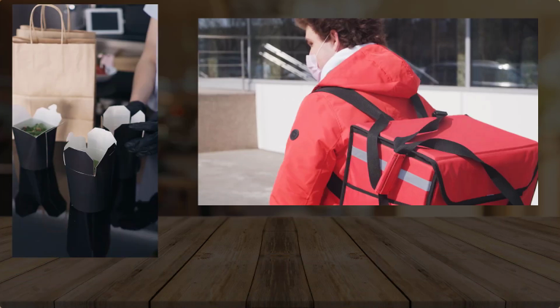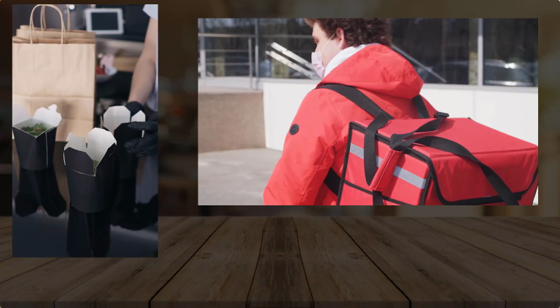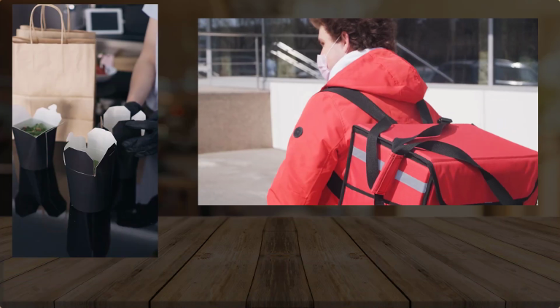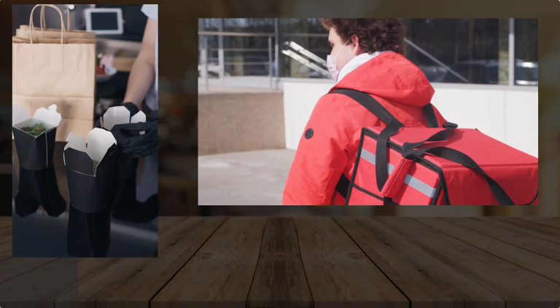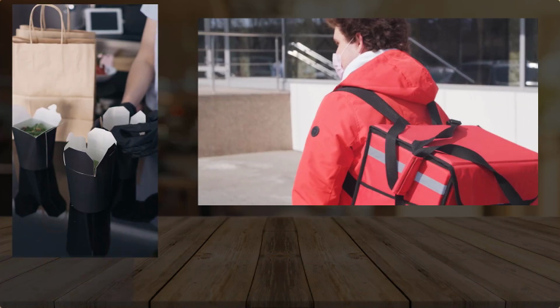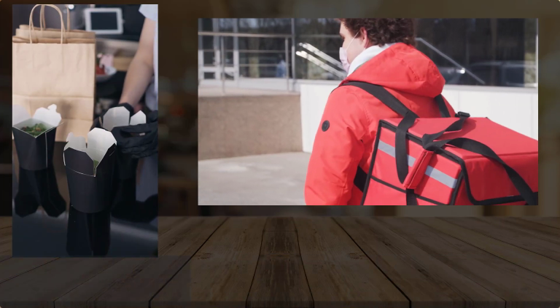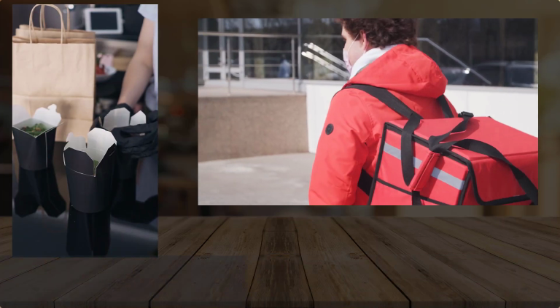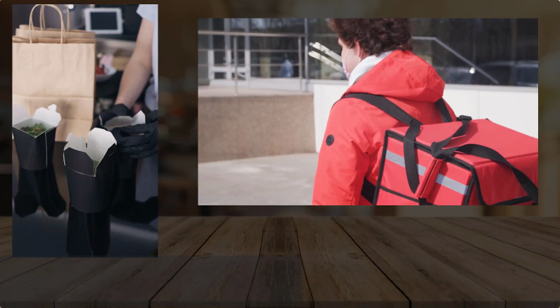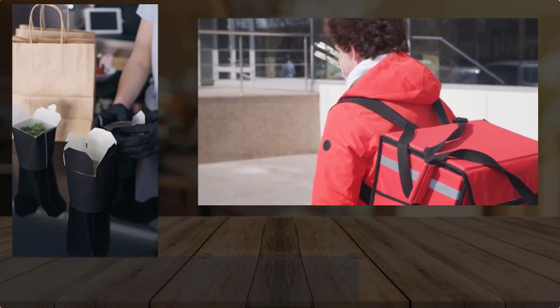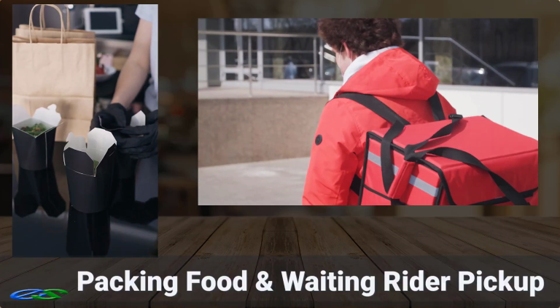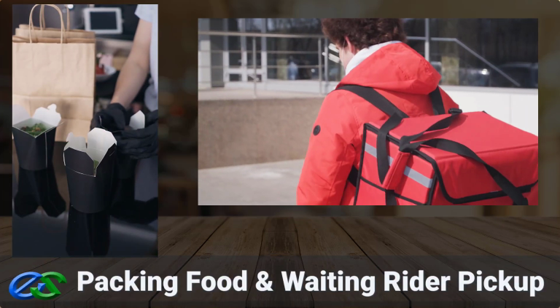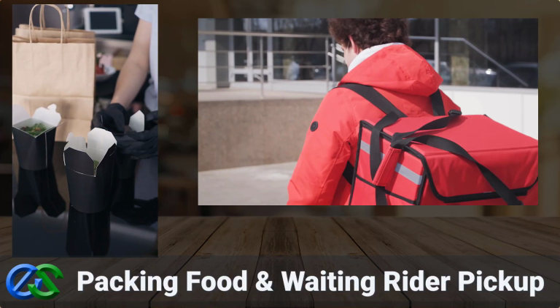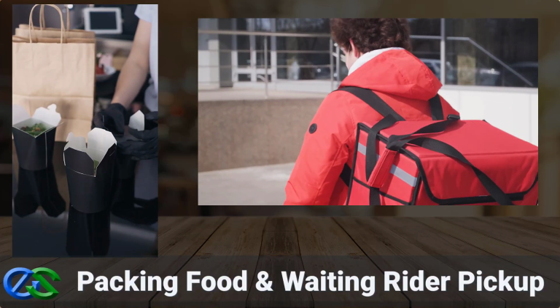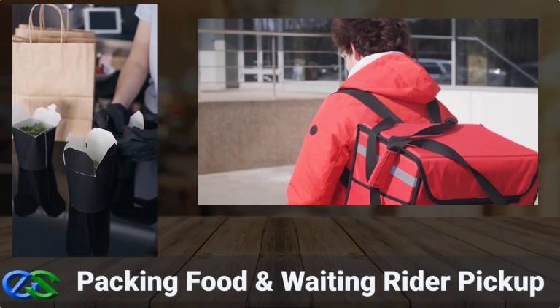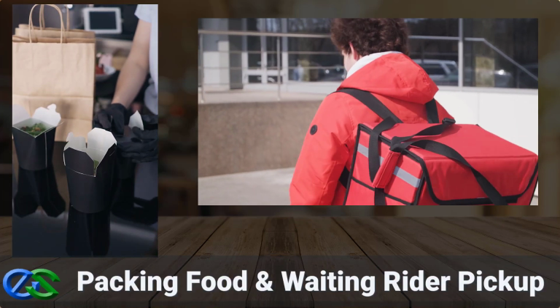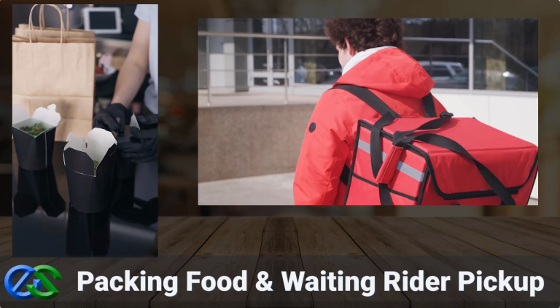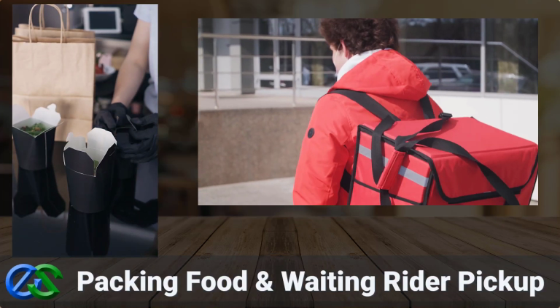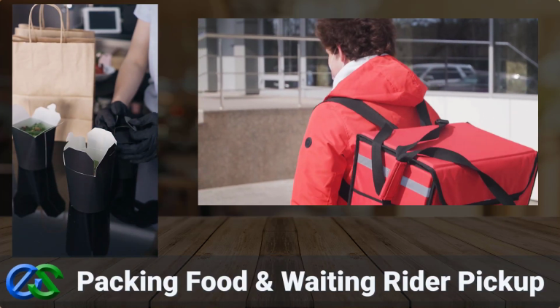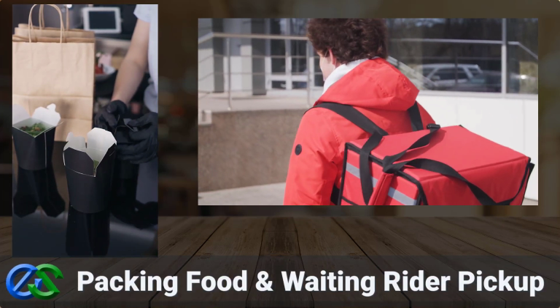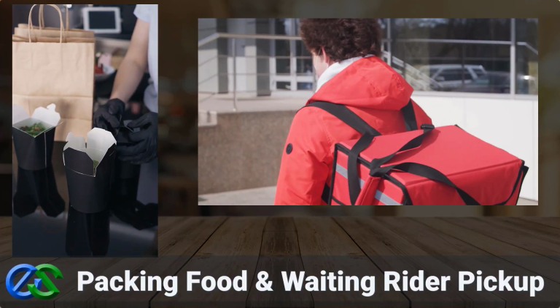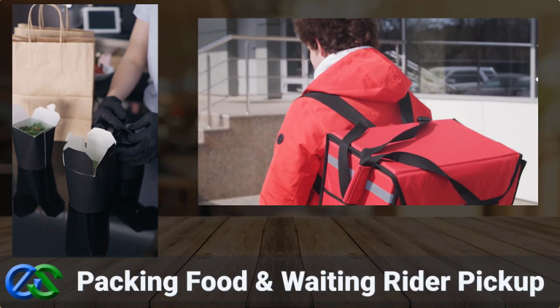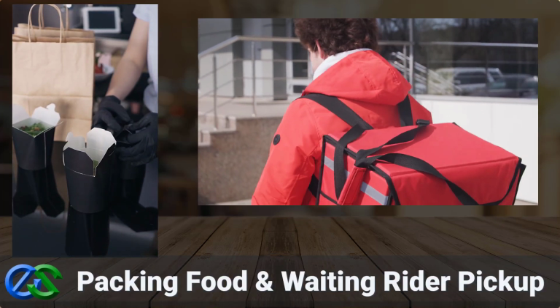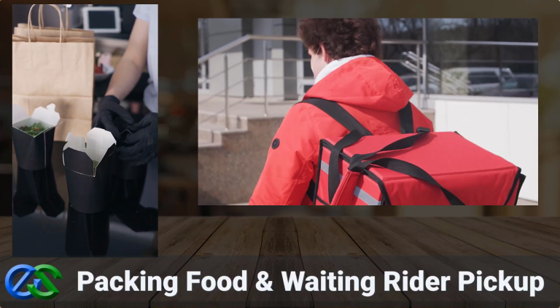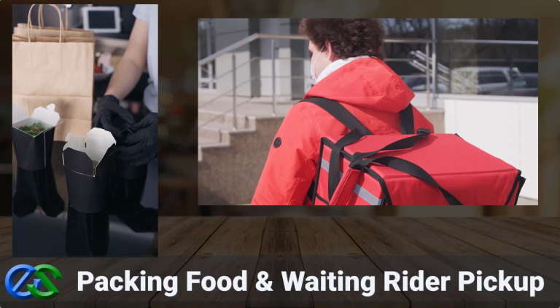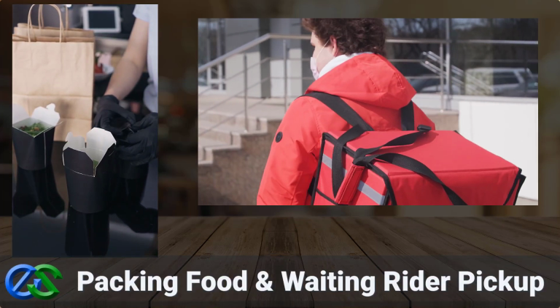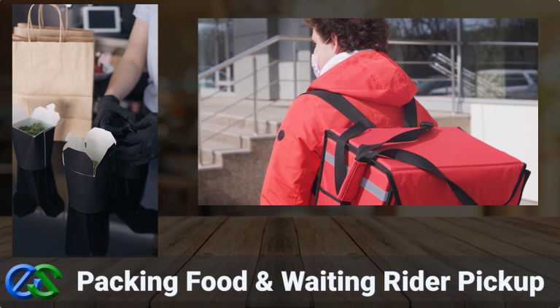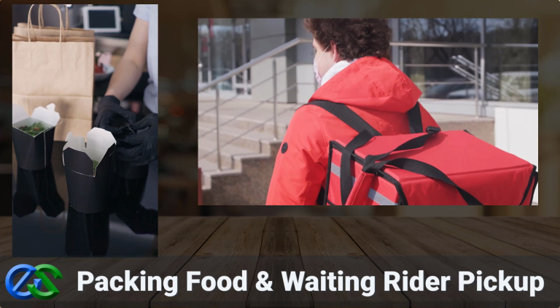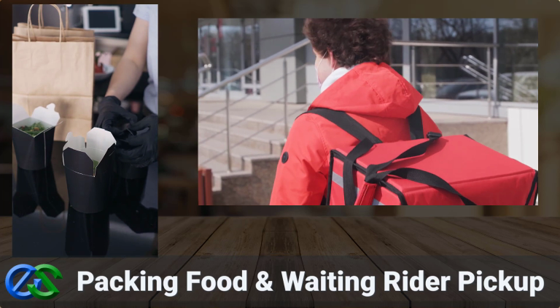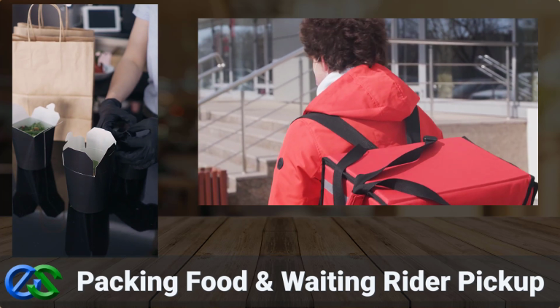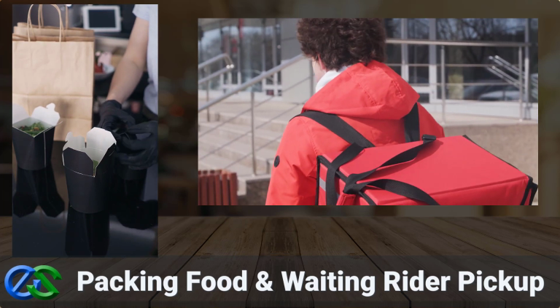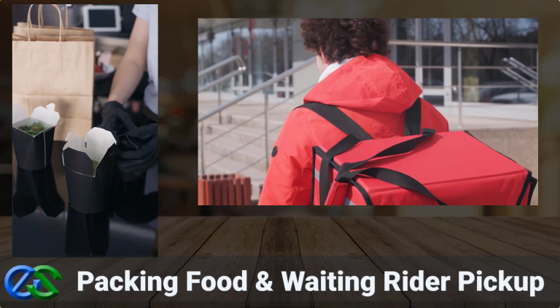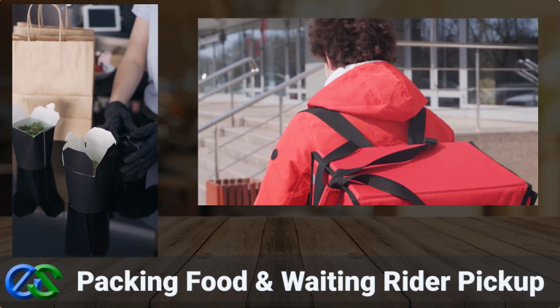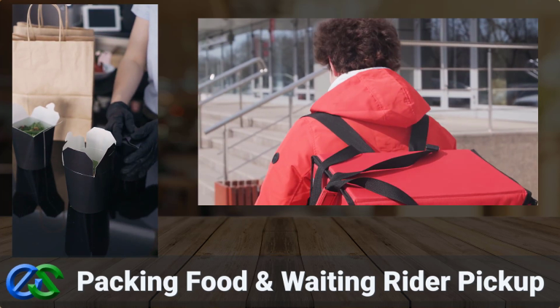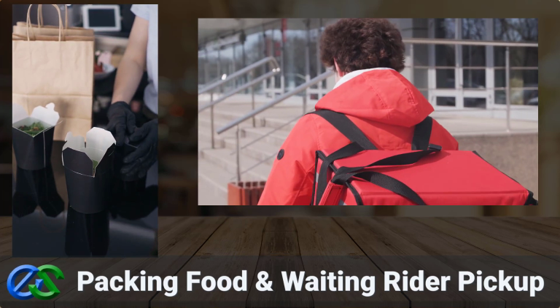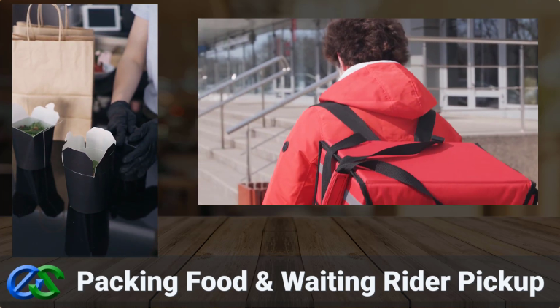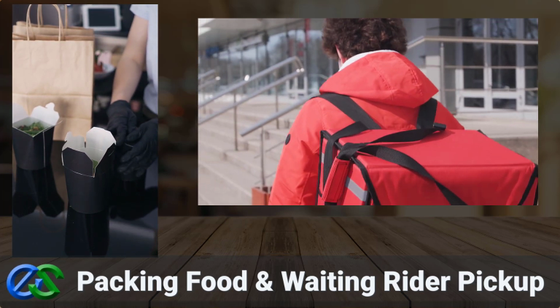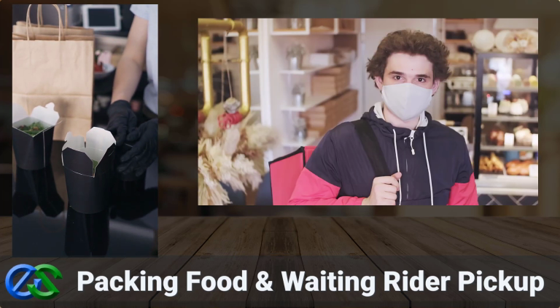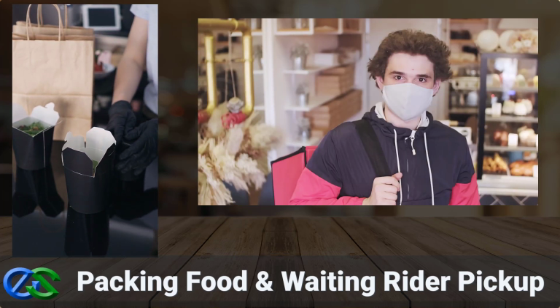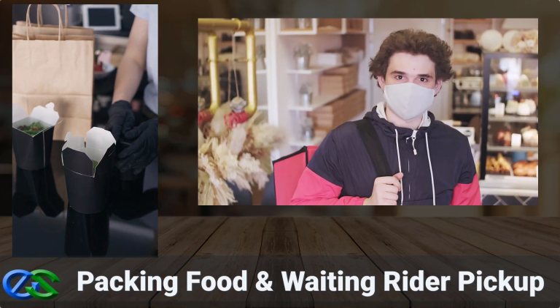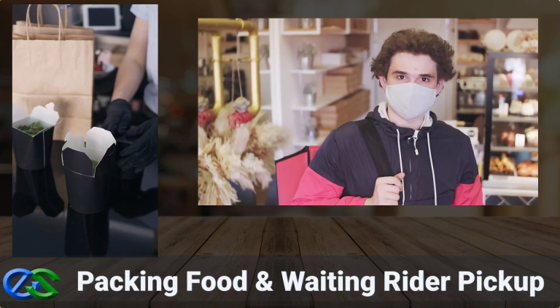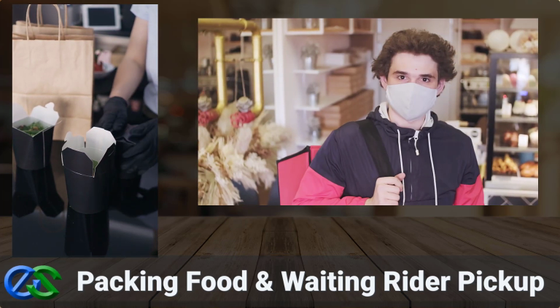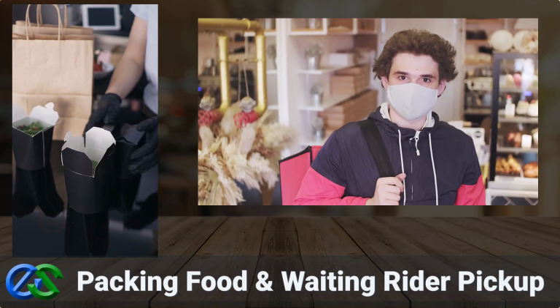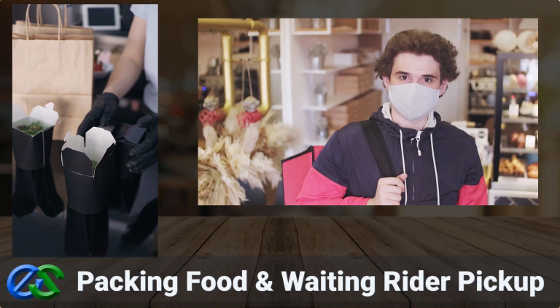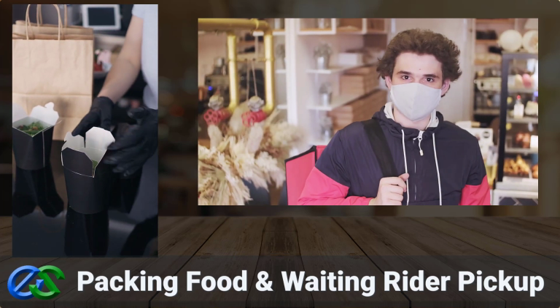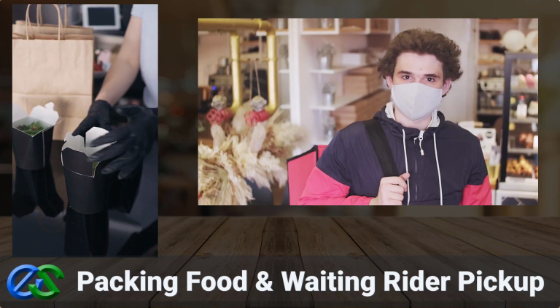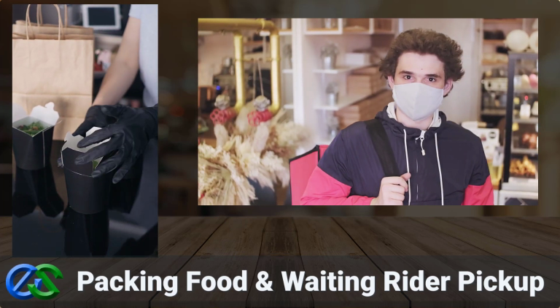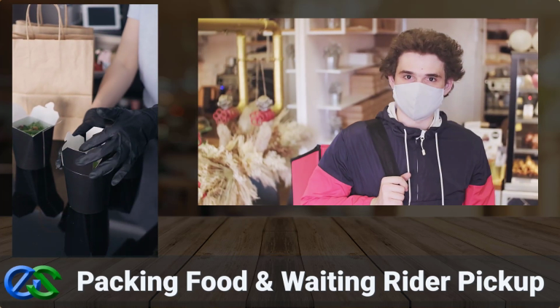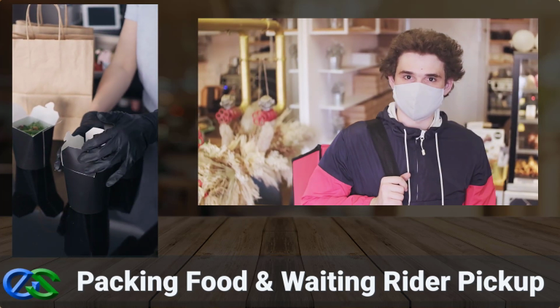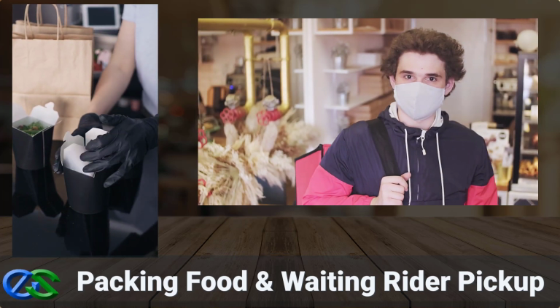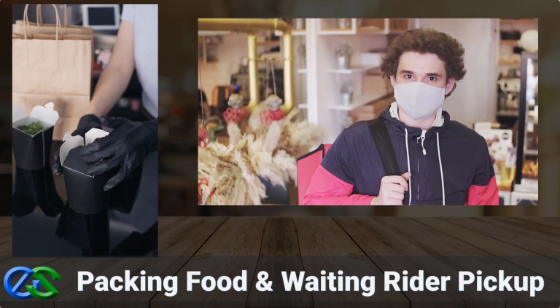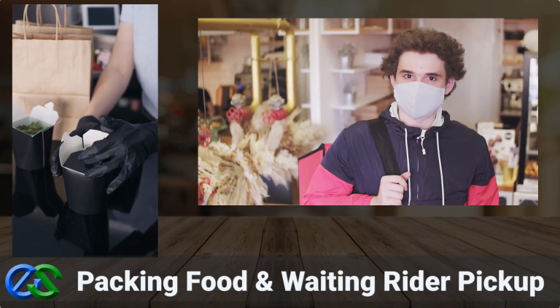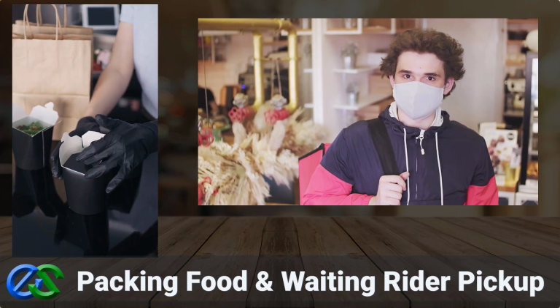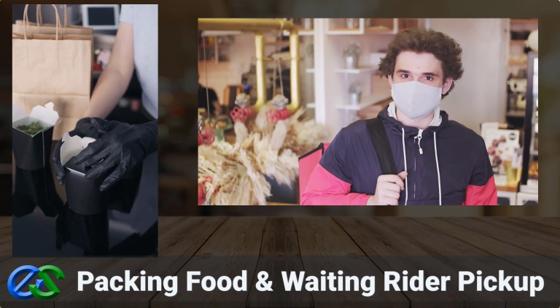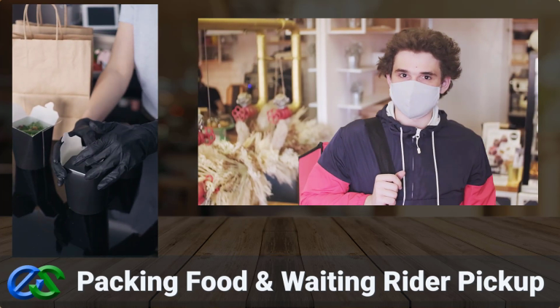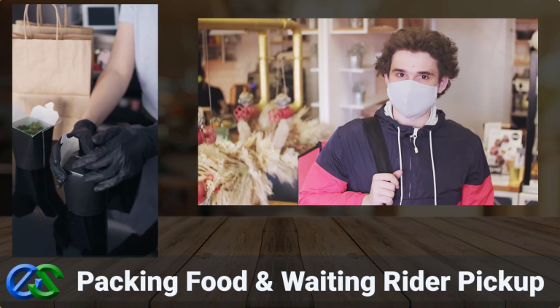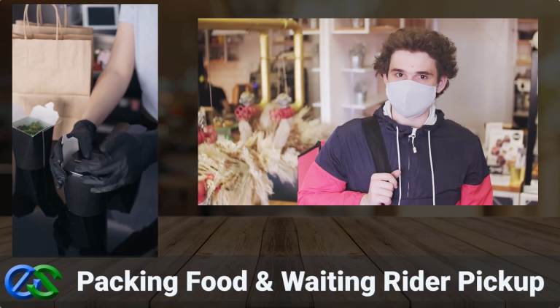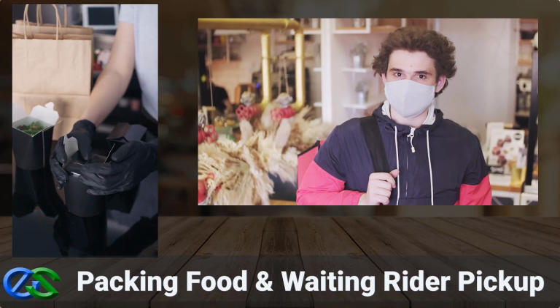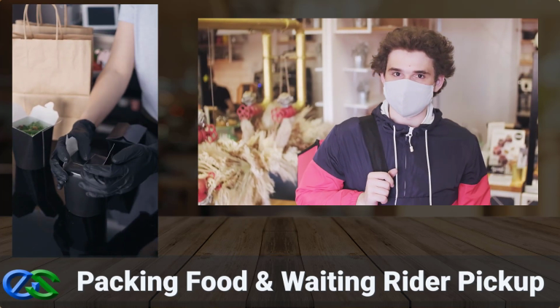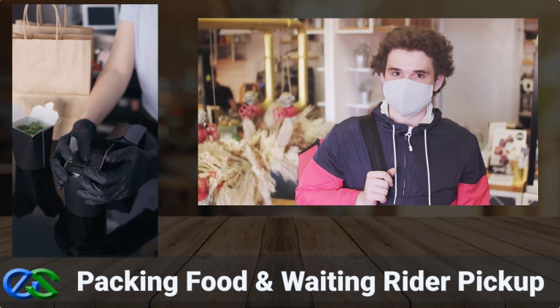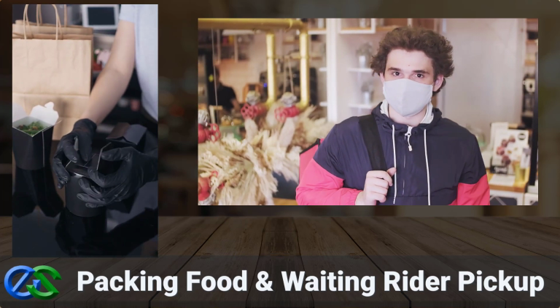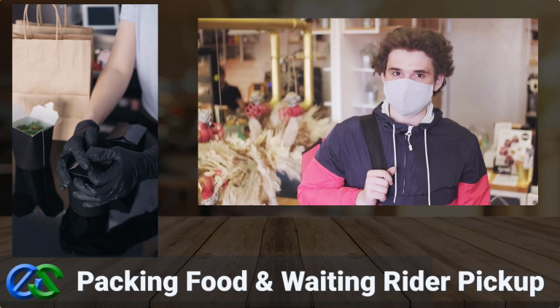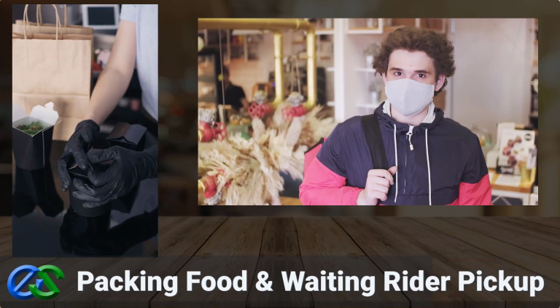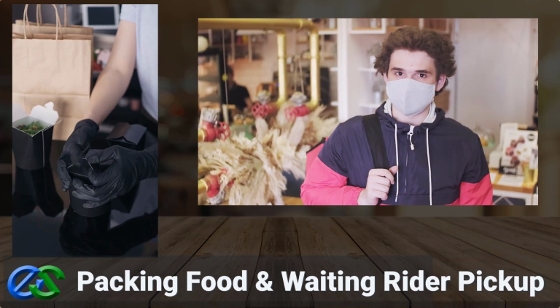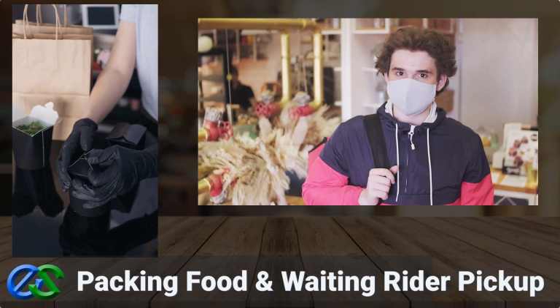As soon as your customer's order is ready and properly packed, the rider is on his way to pick up at your outlet.